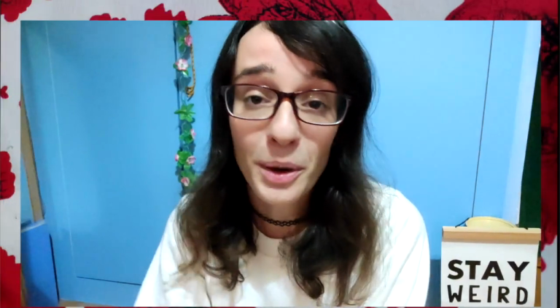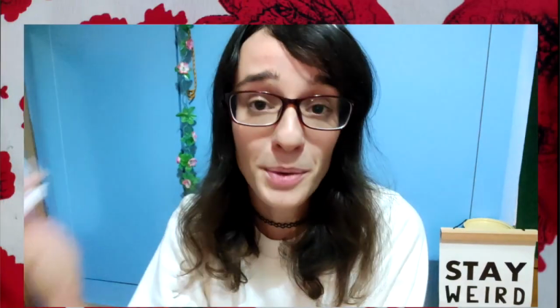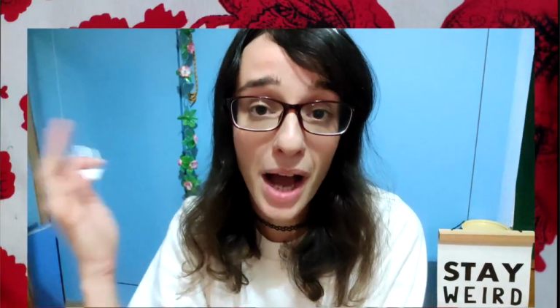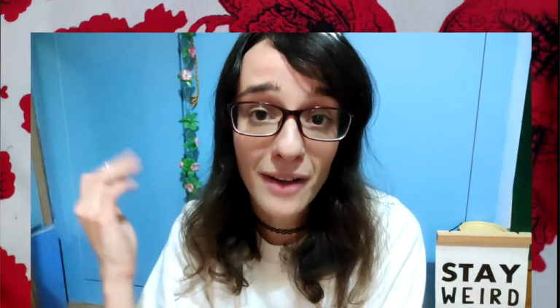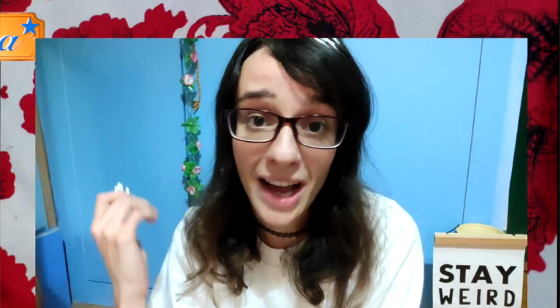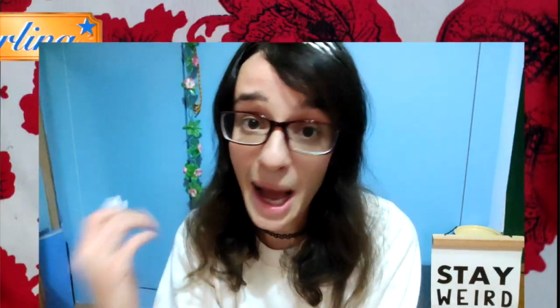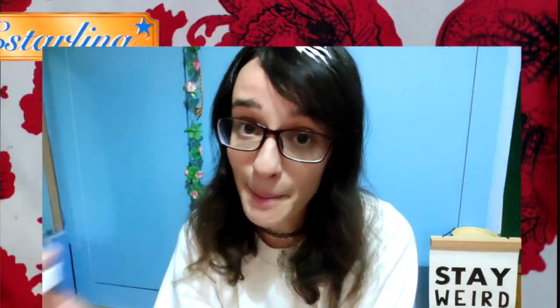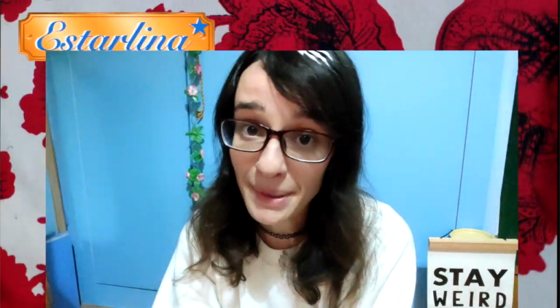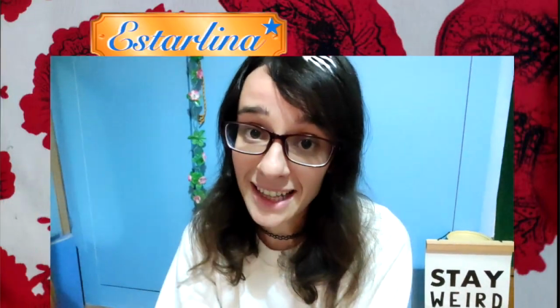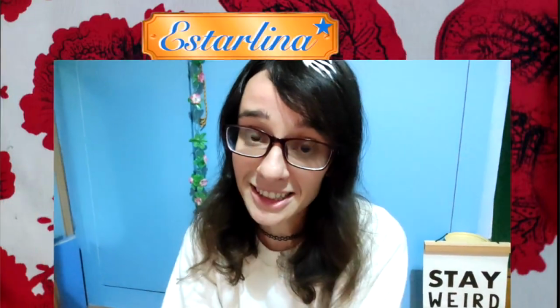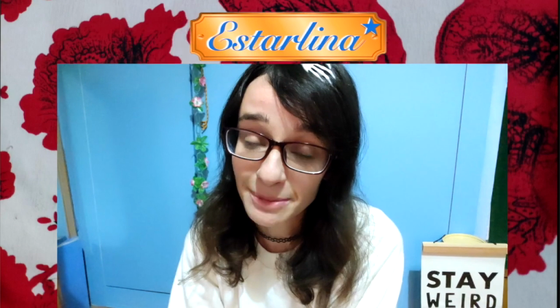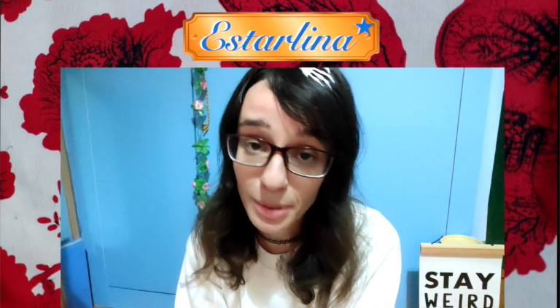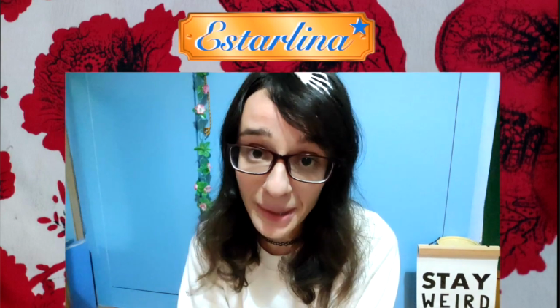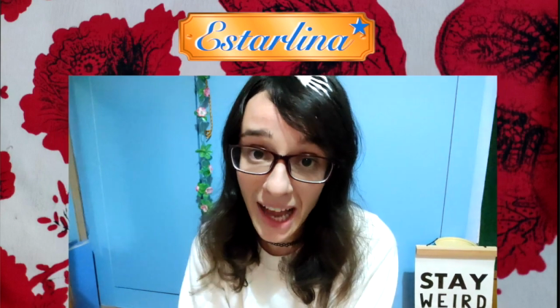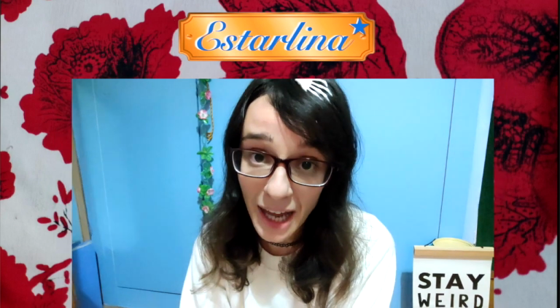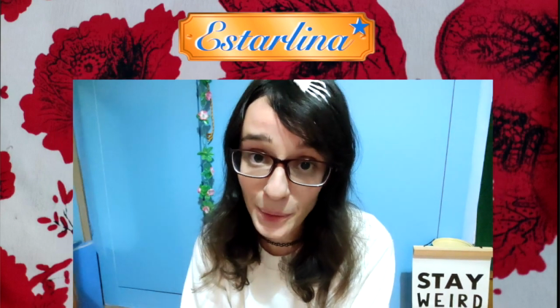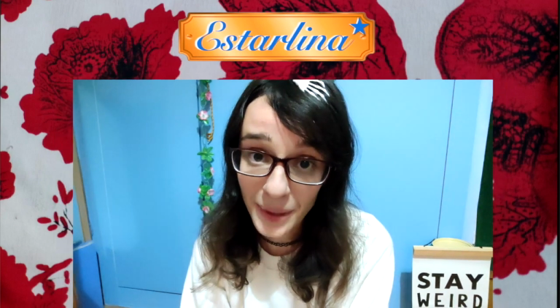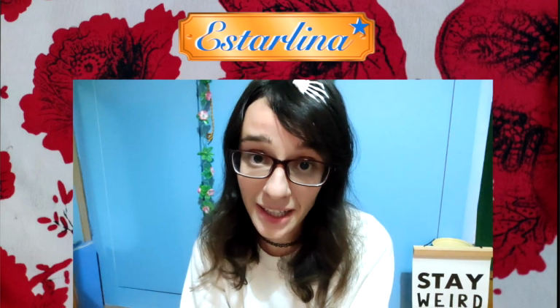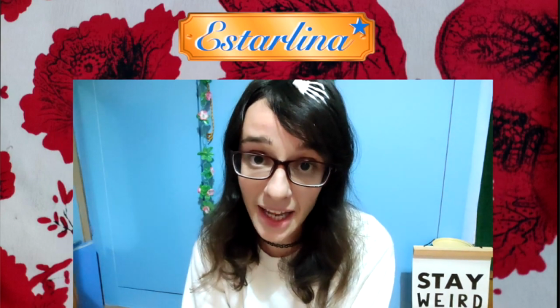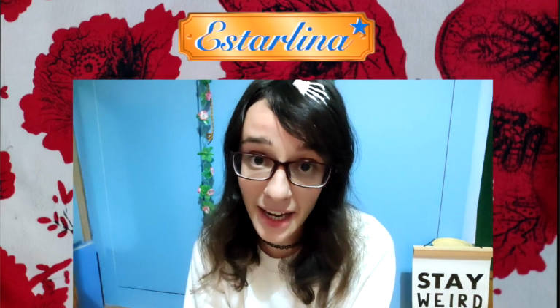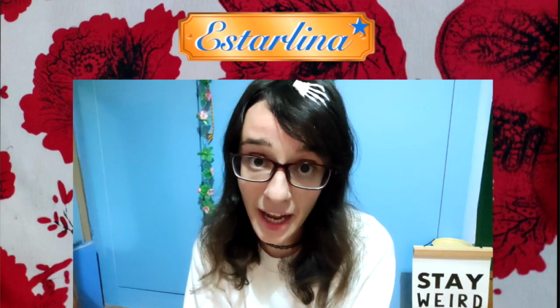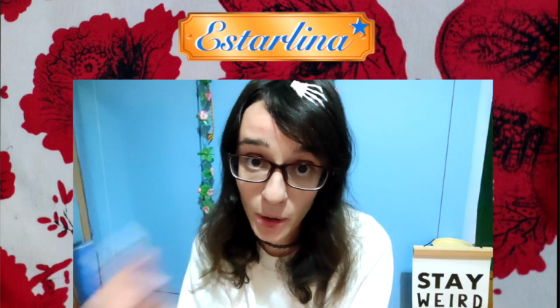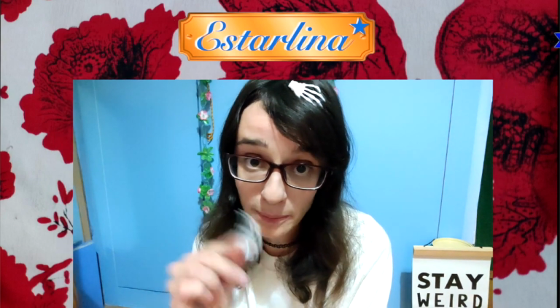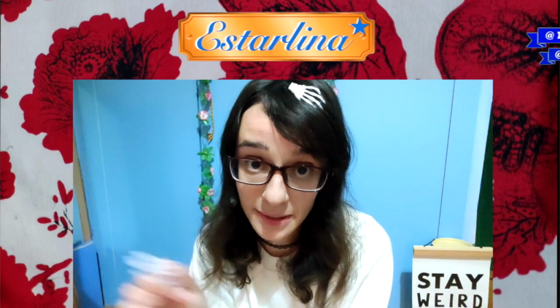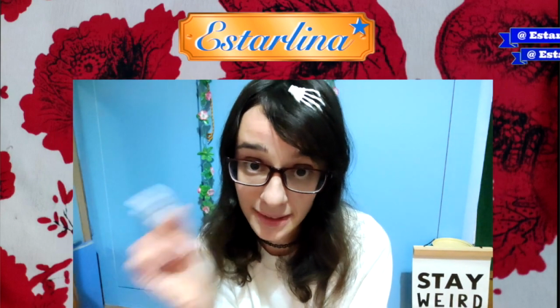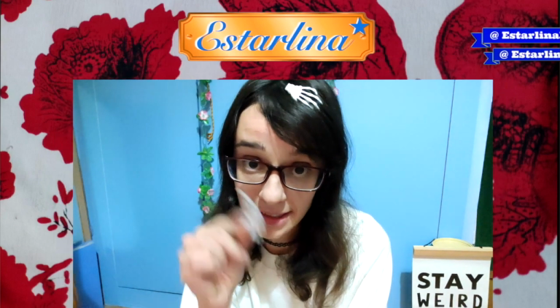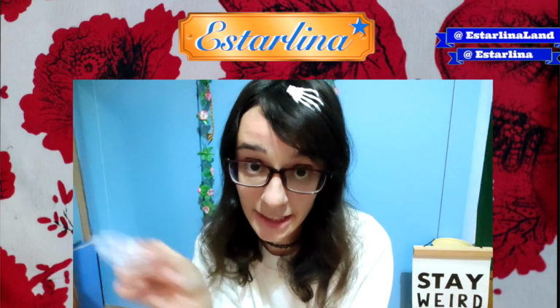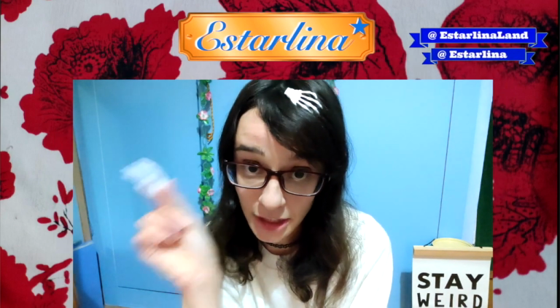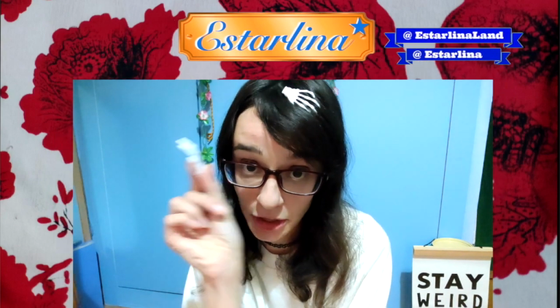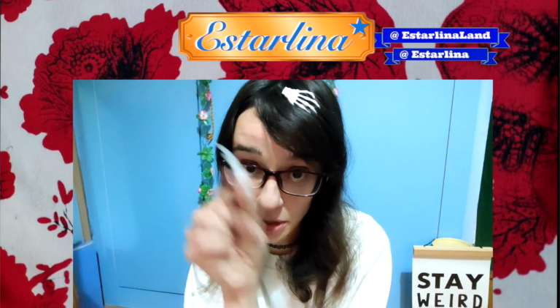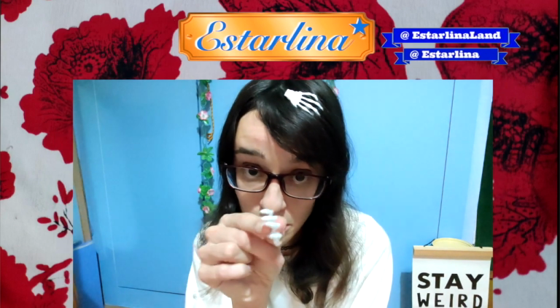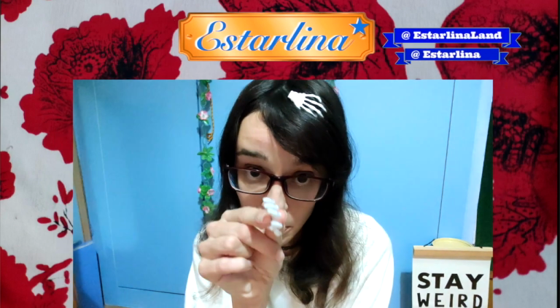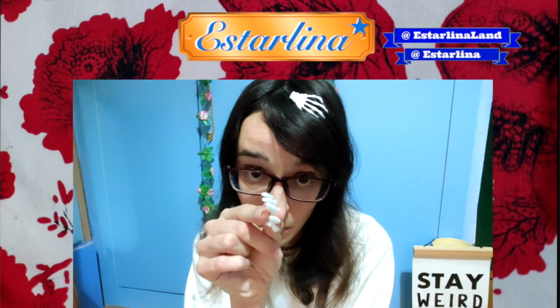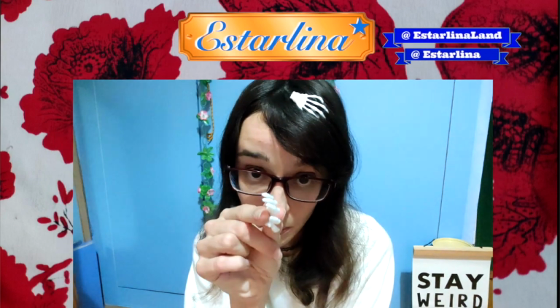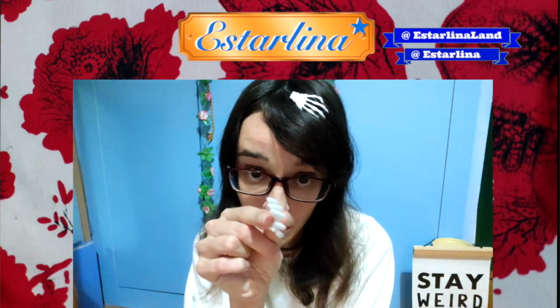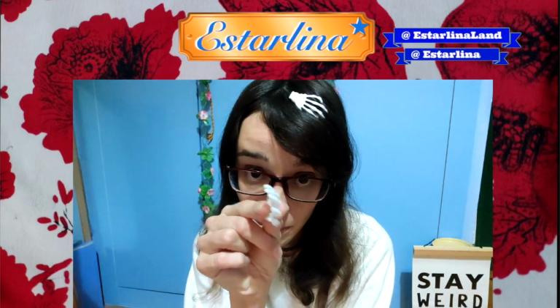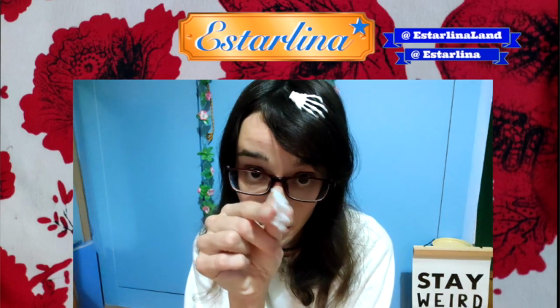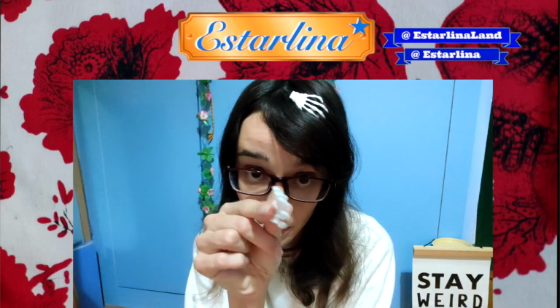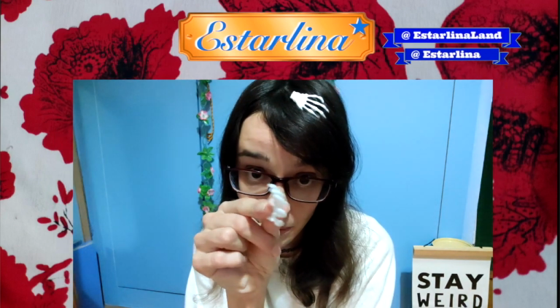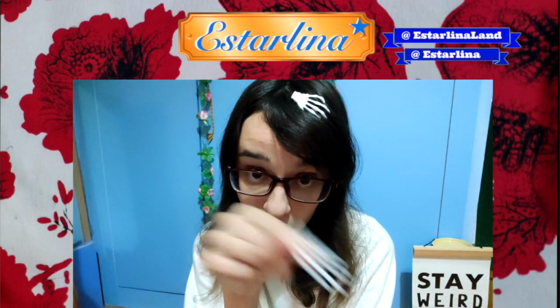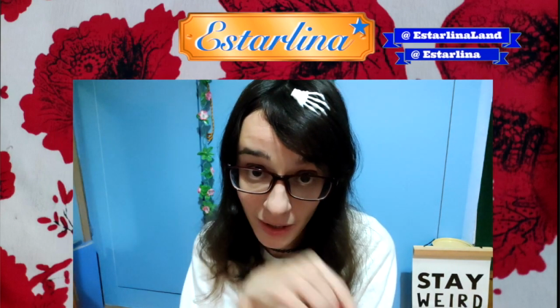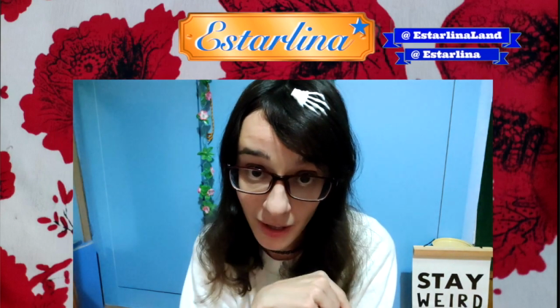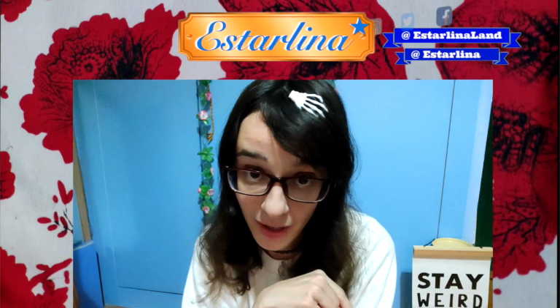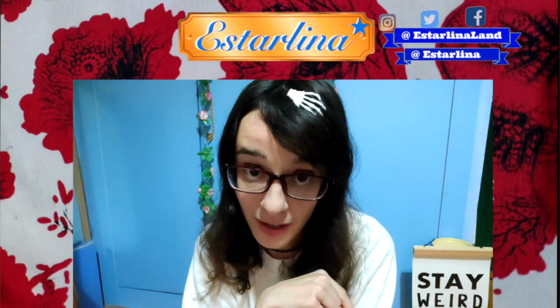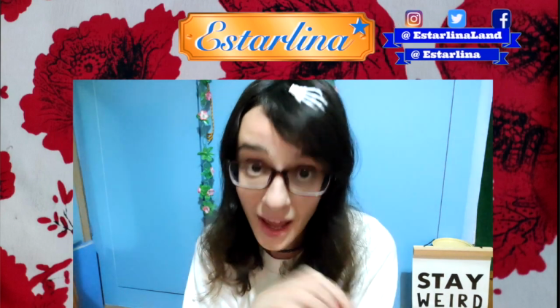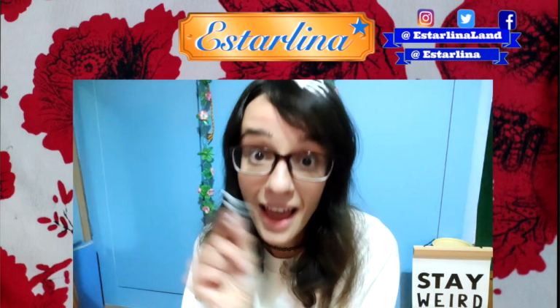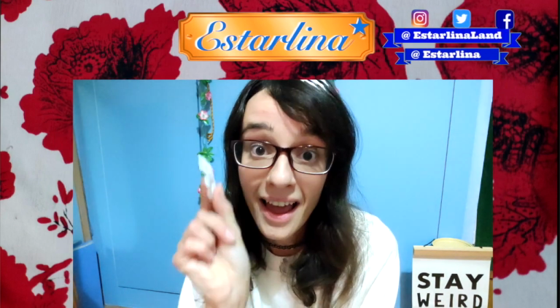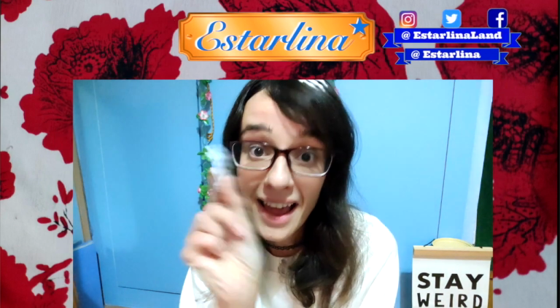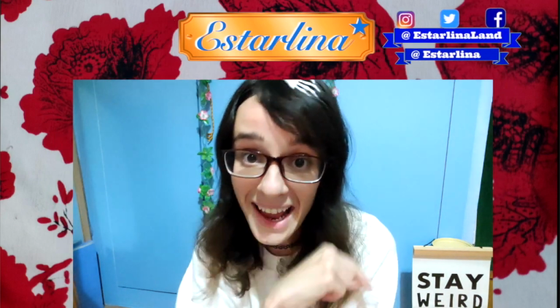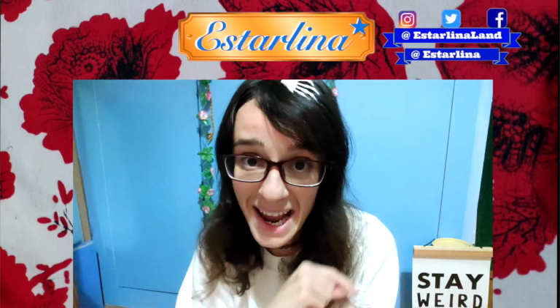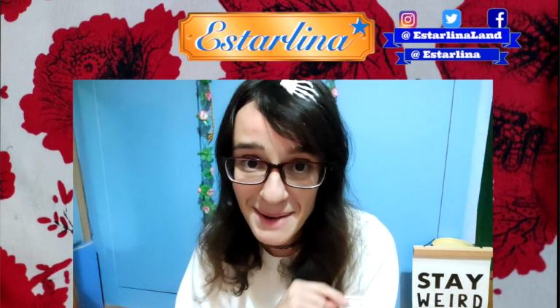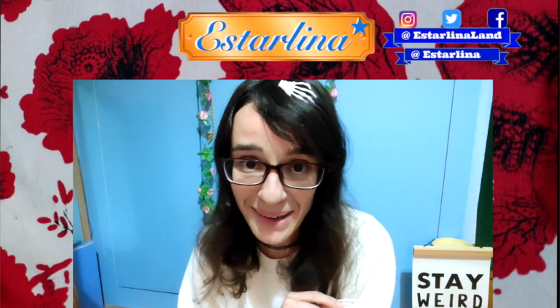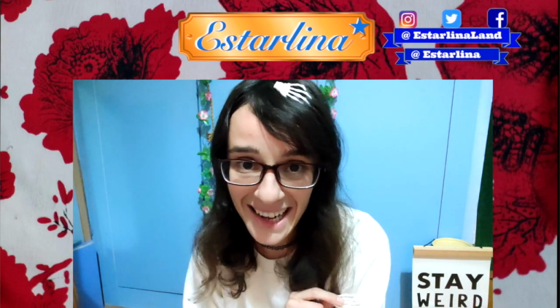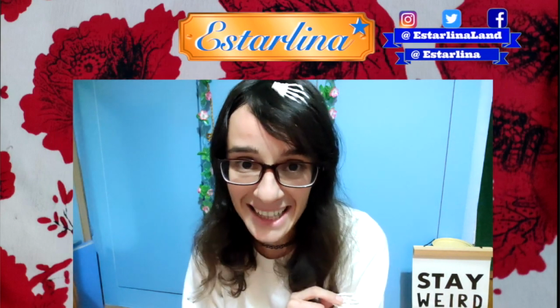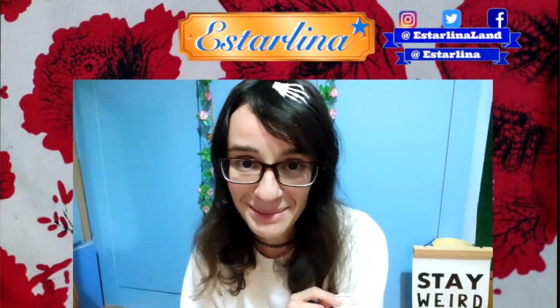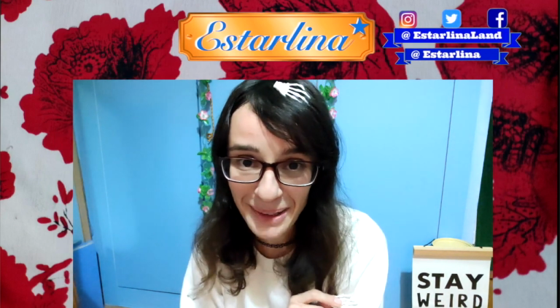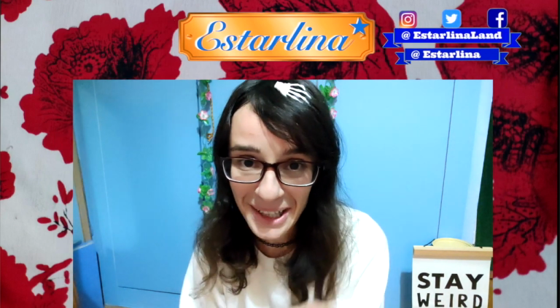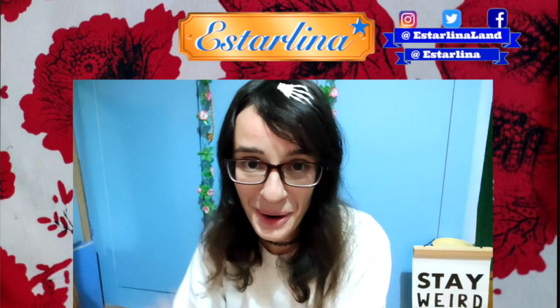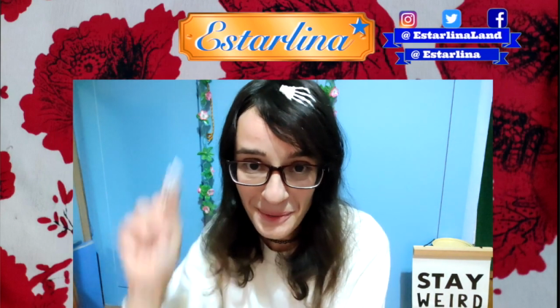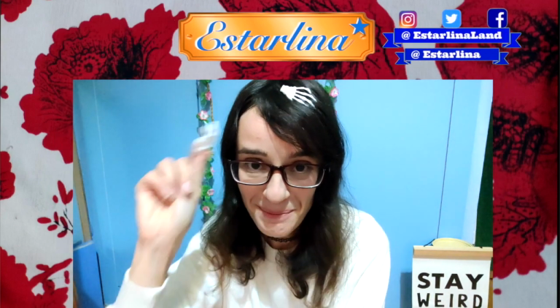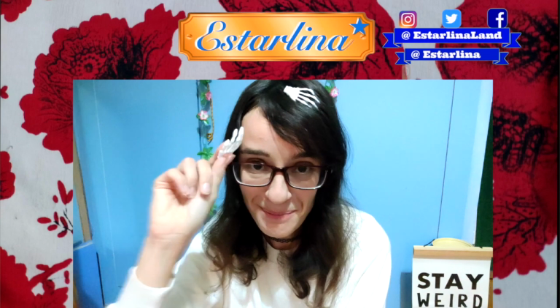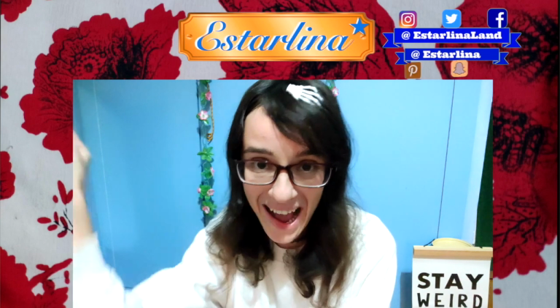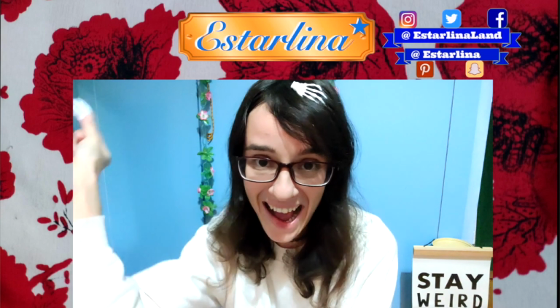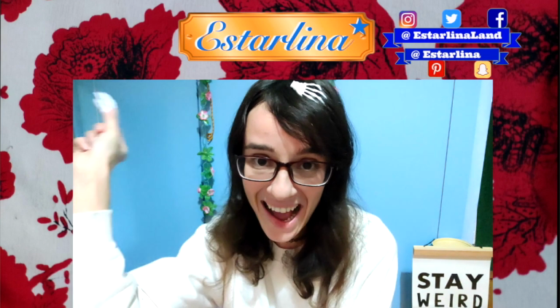I hope you have a happy and spooky Halloween, and I hope to see you in my next video. Bye!